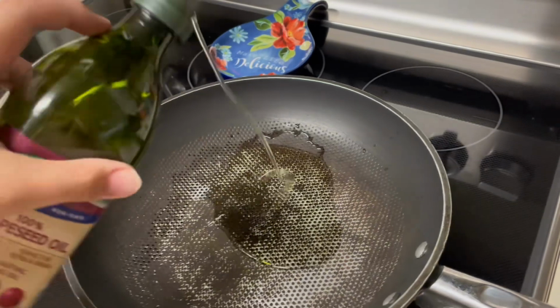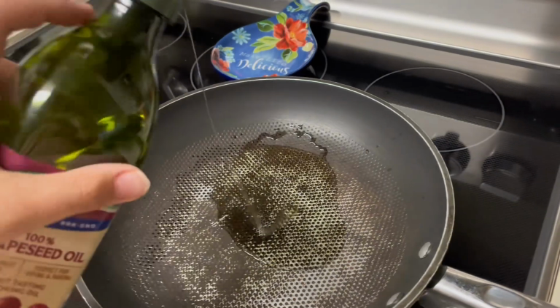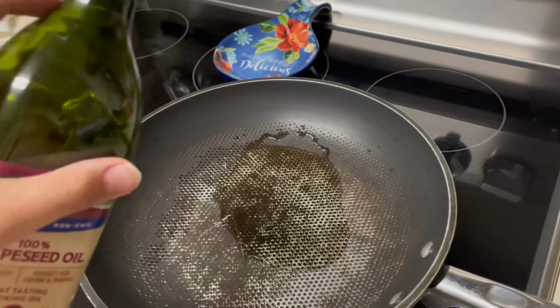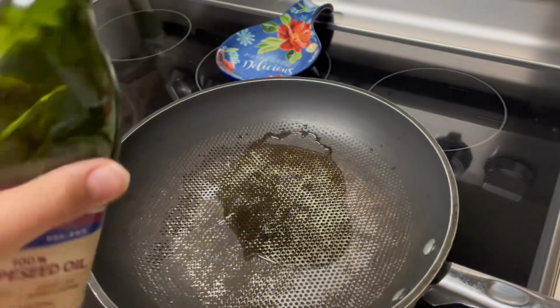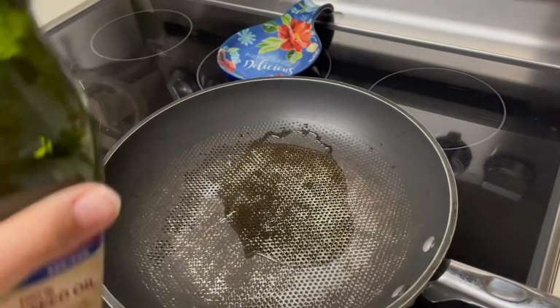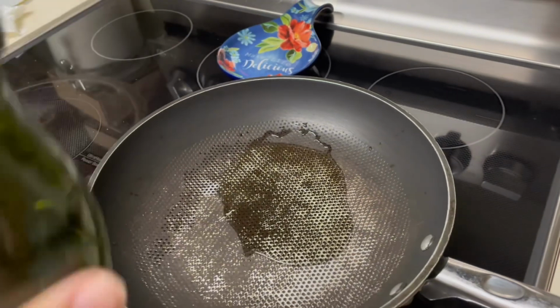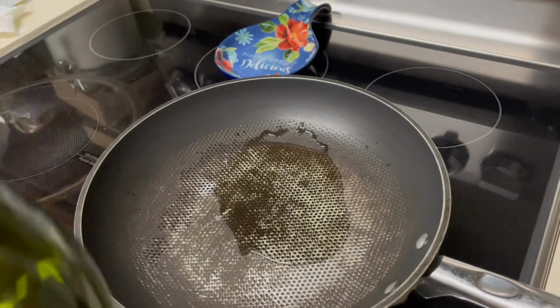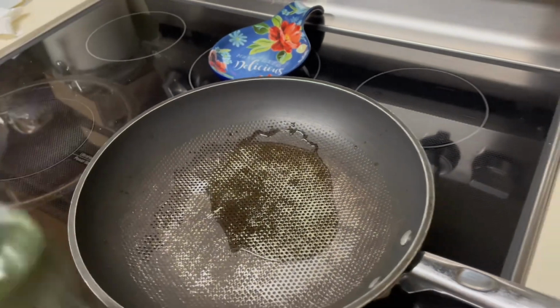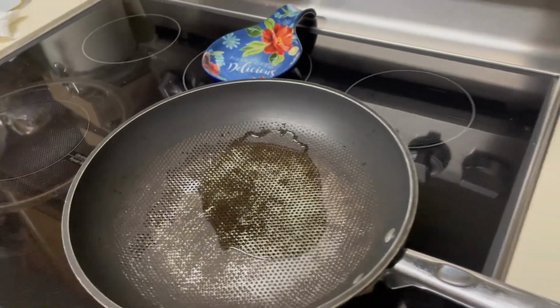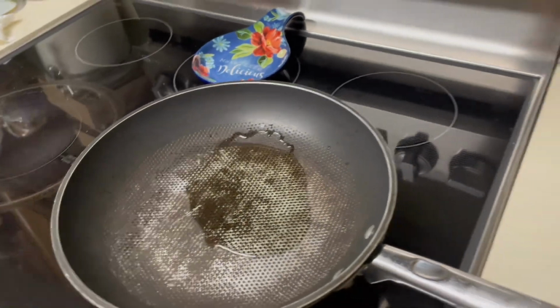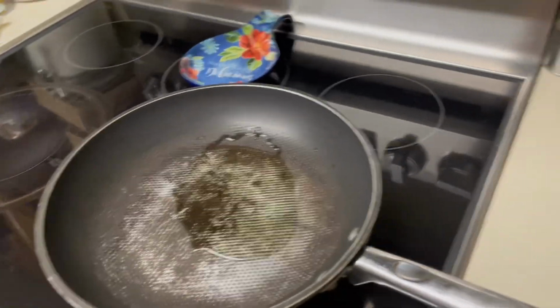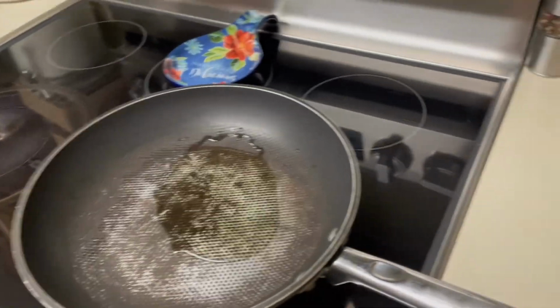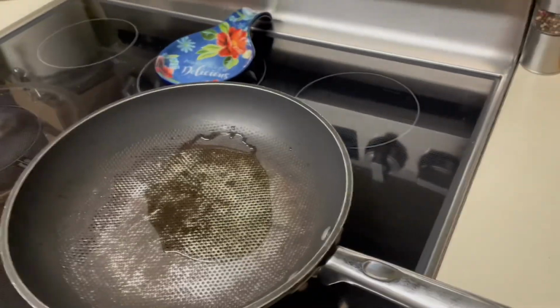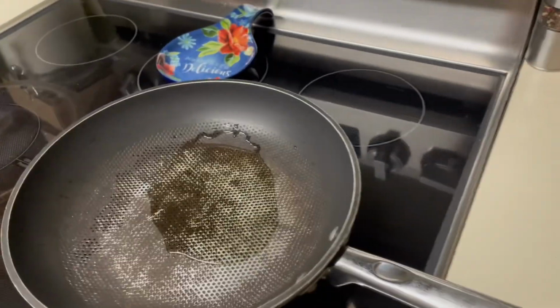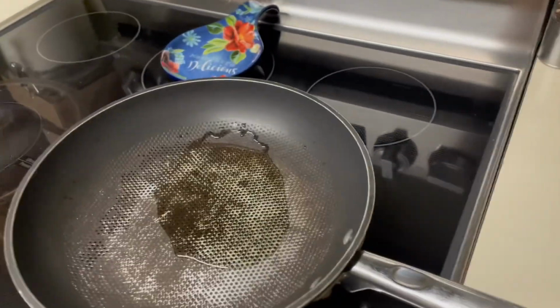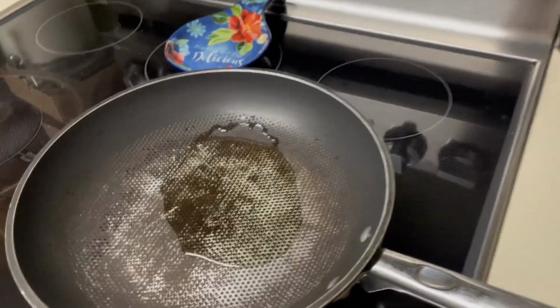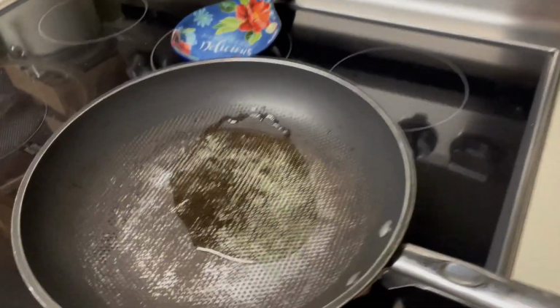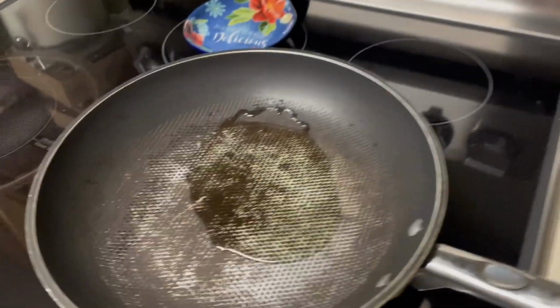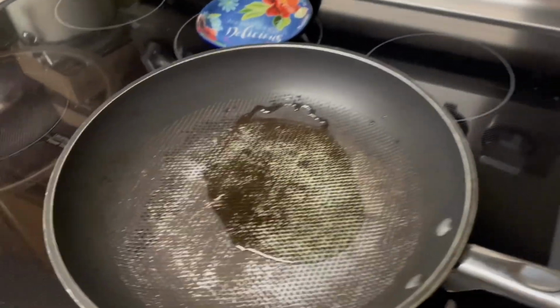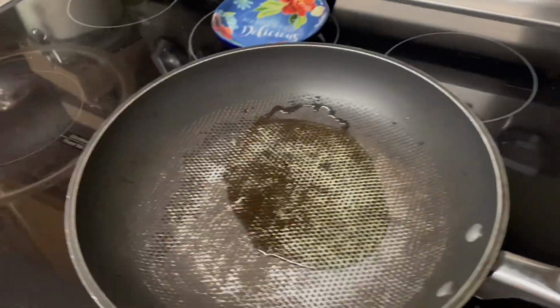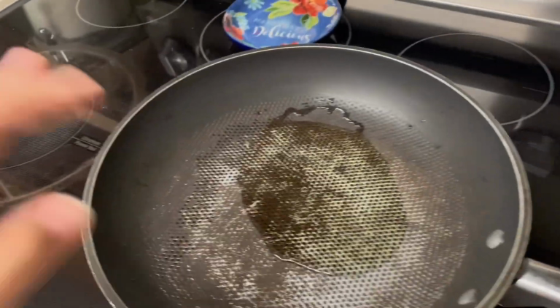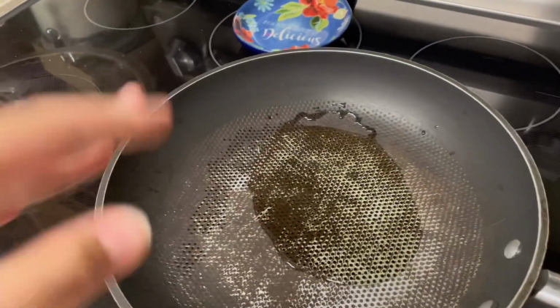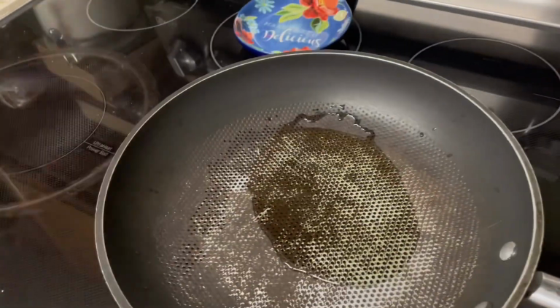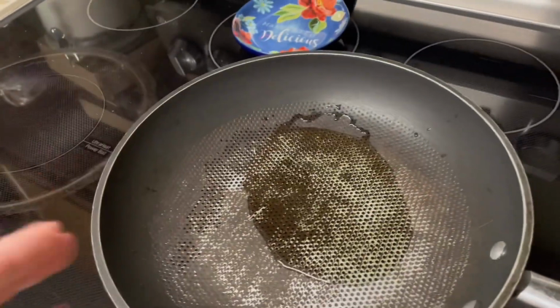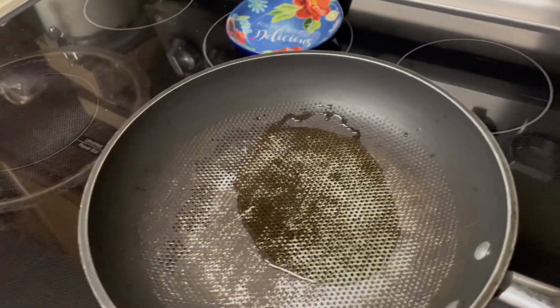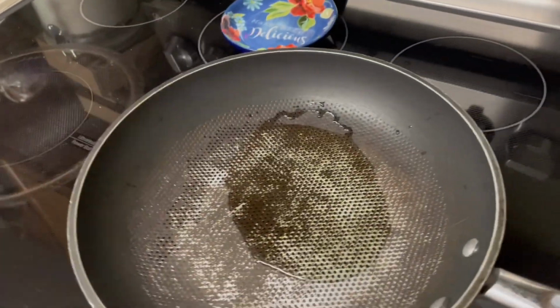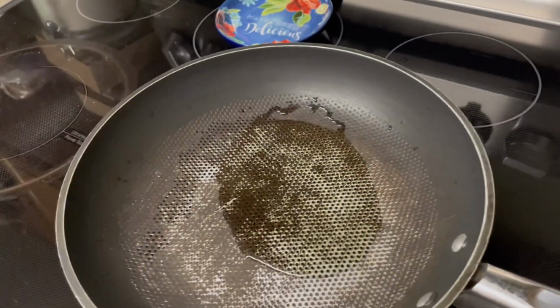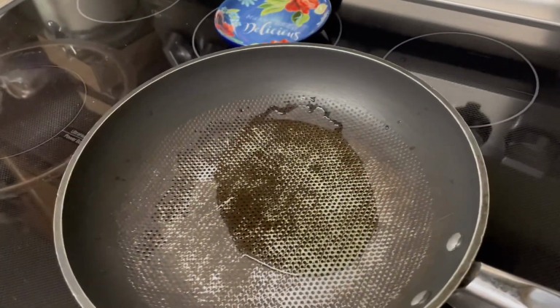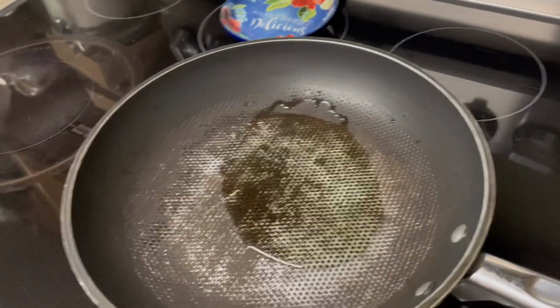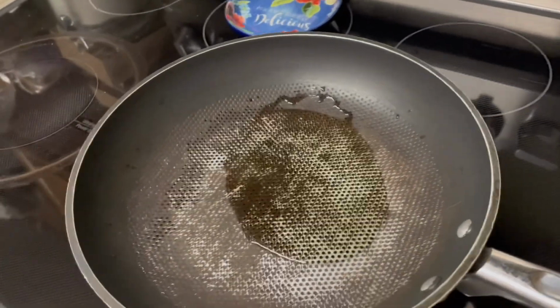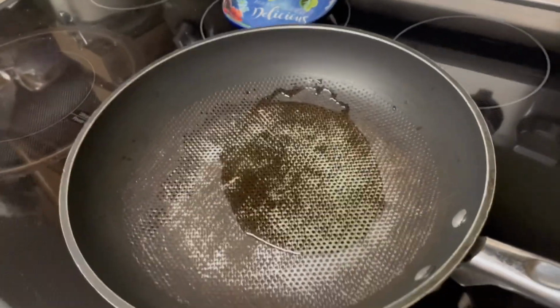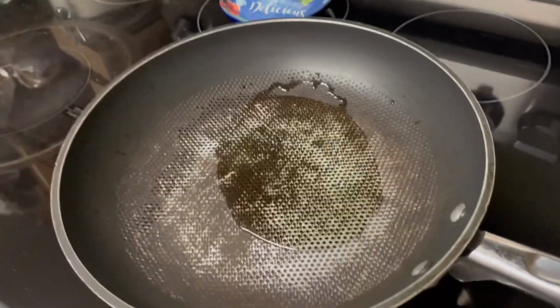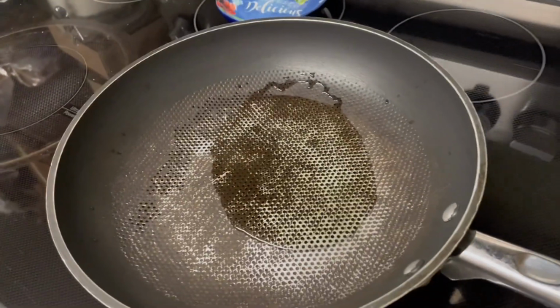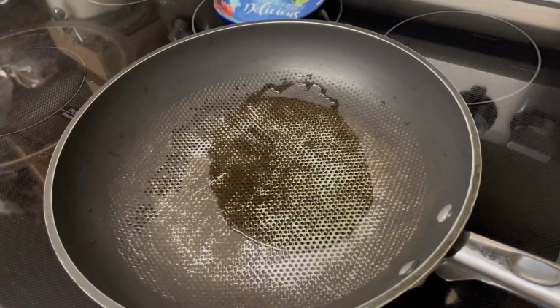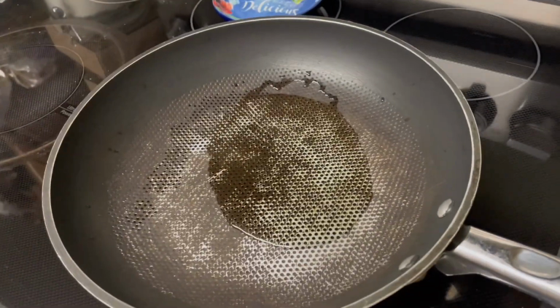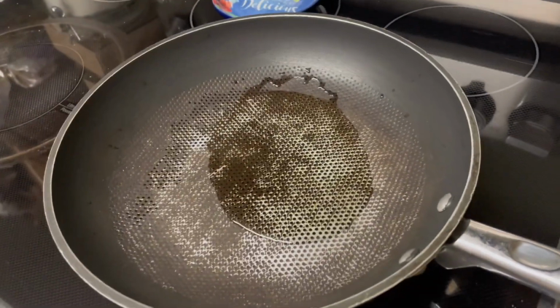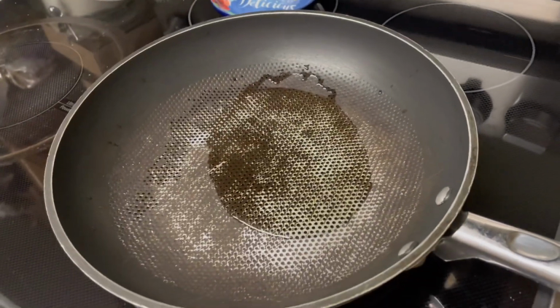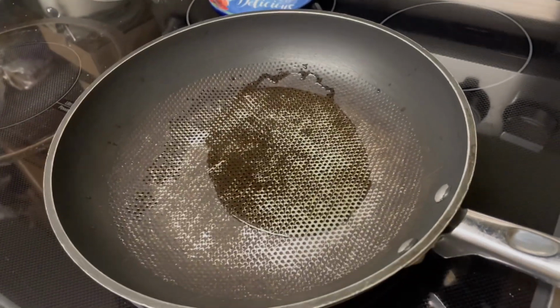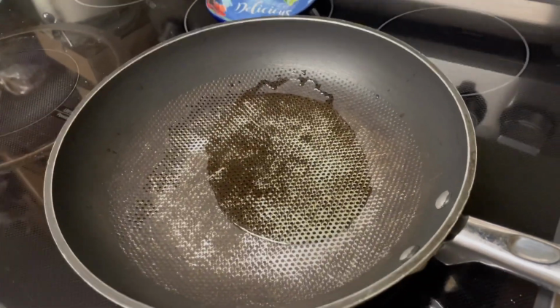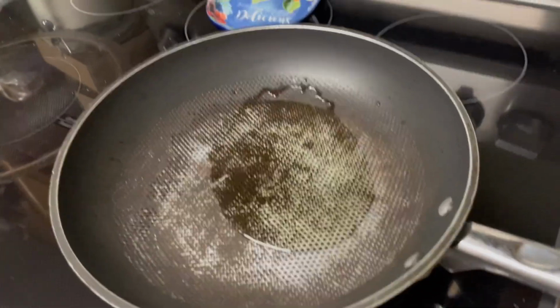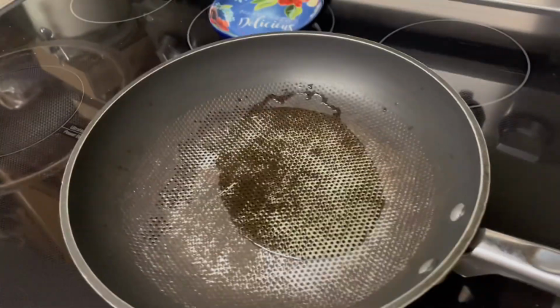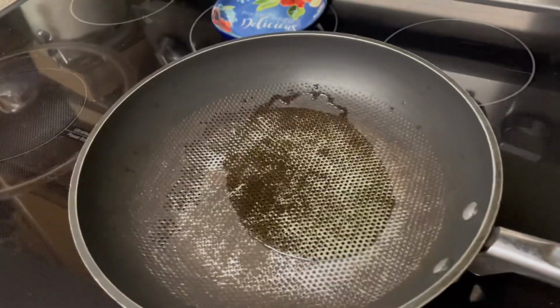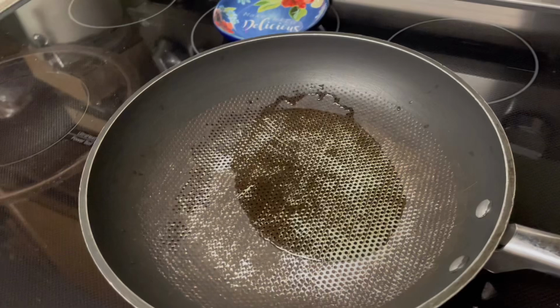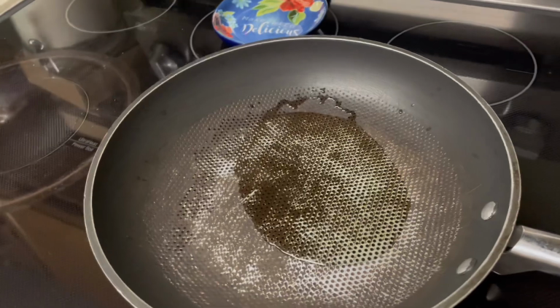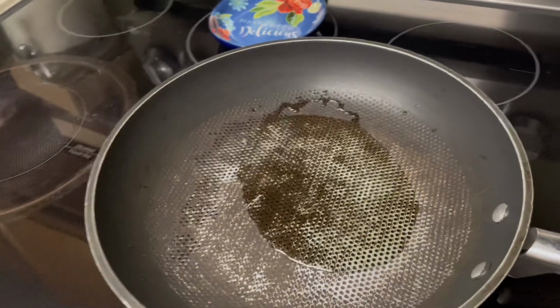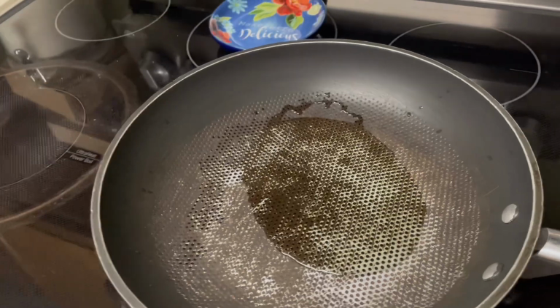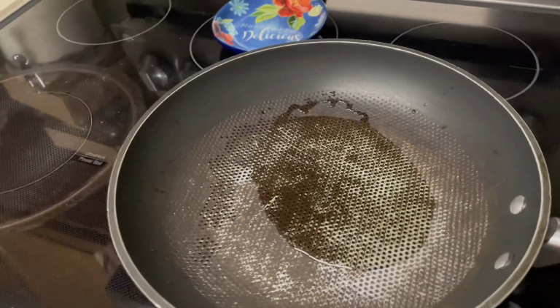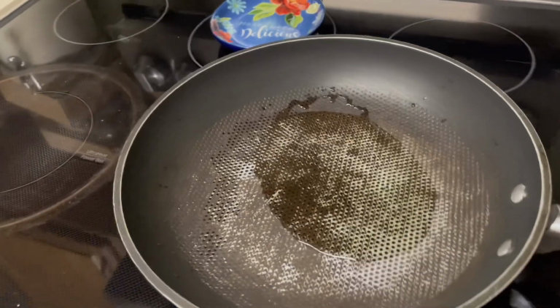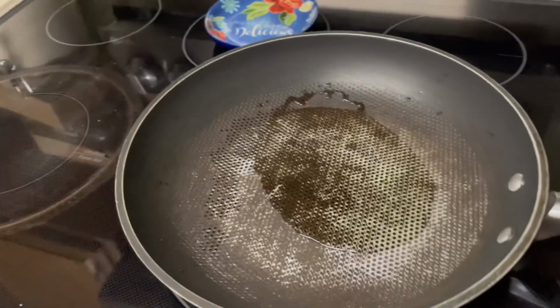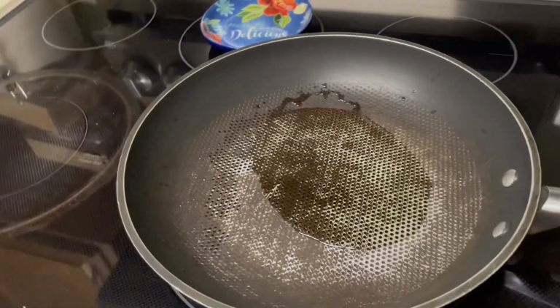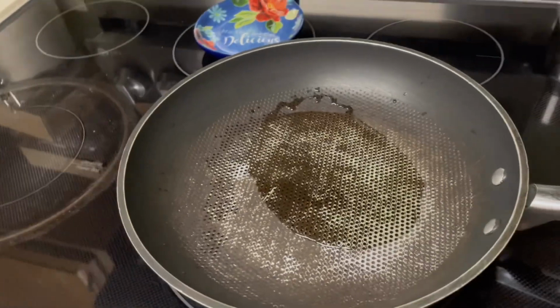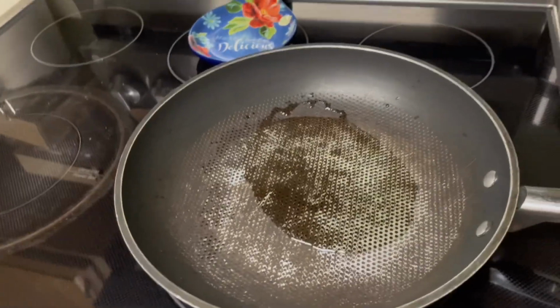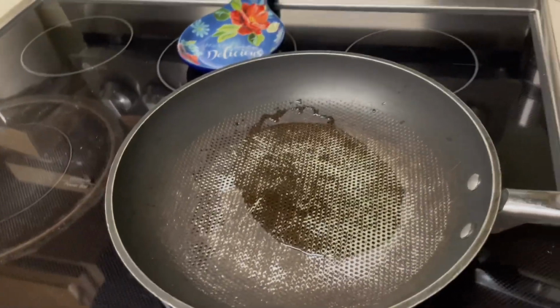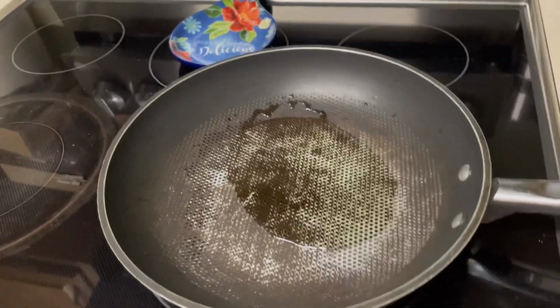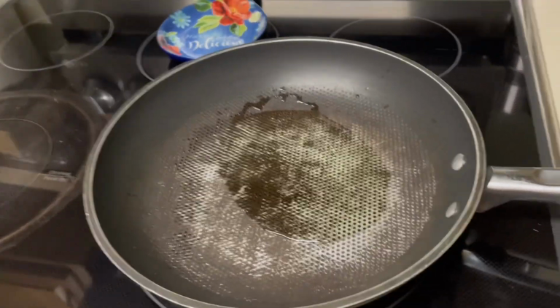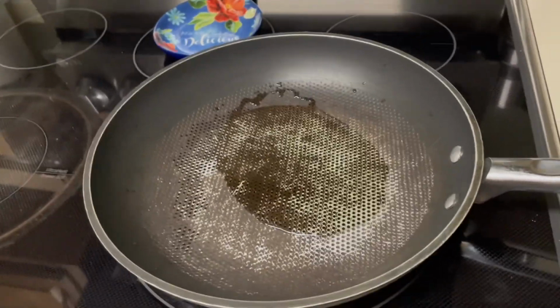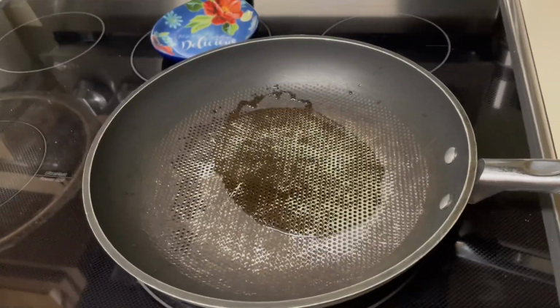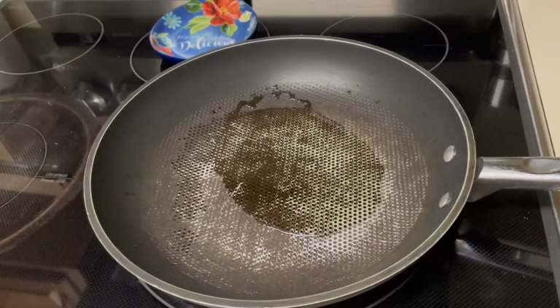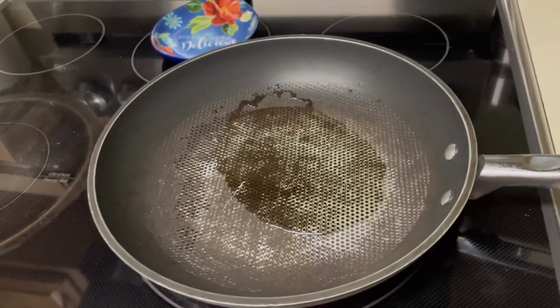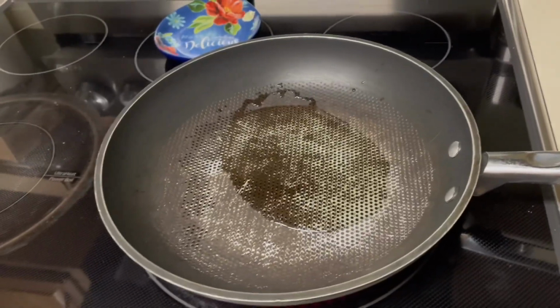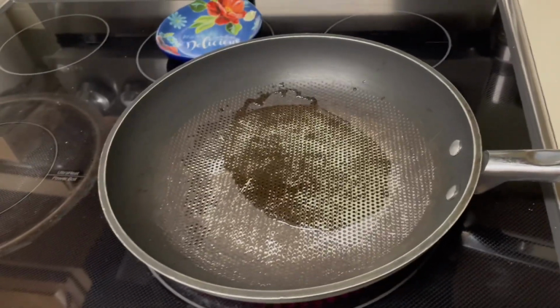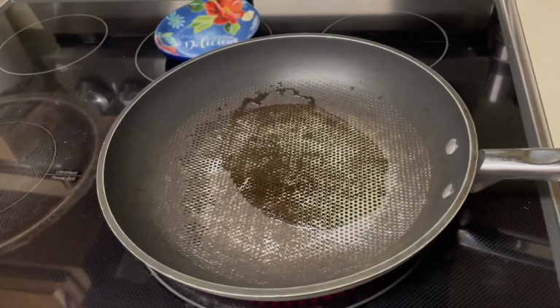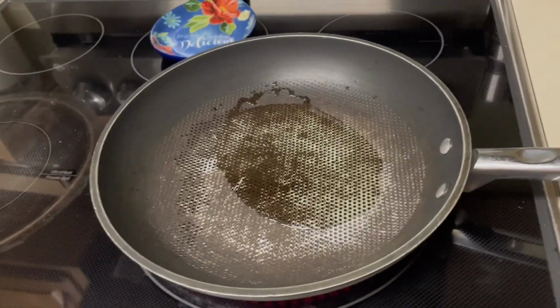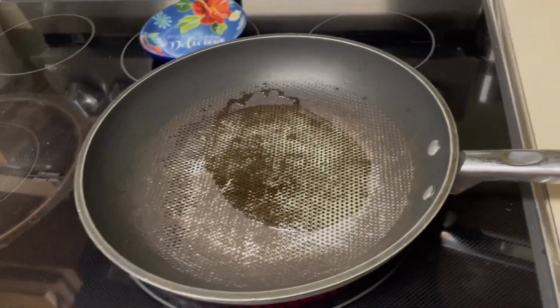Then put about a decent amount of oil. You want to put that much, and then you can wait for it to heat up while you prepare for the other stuff.